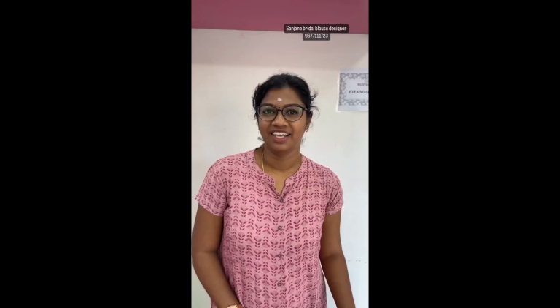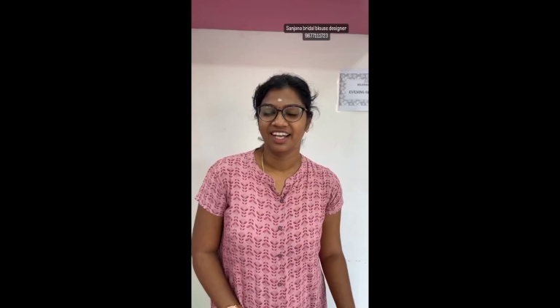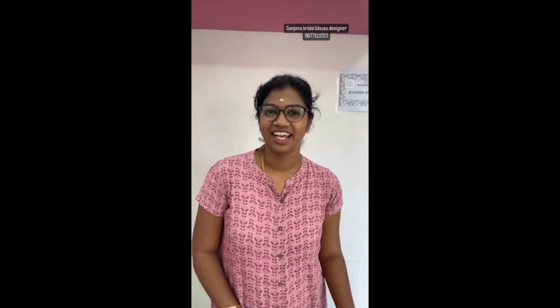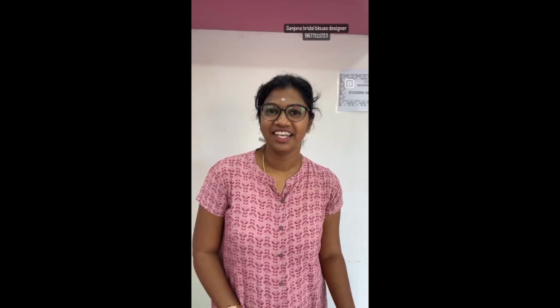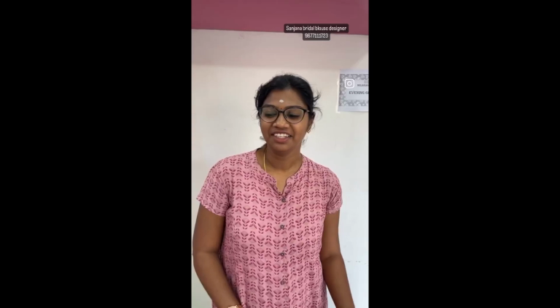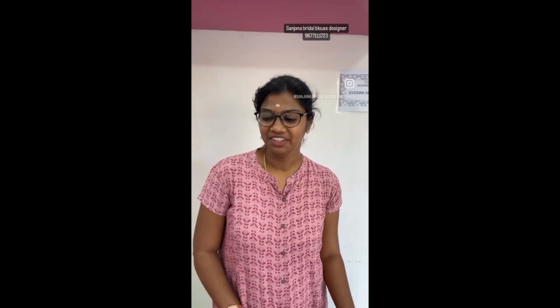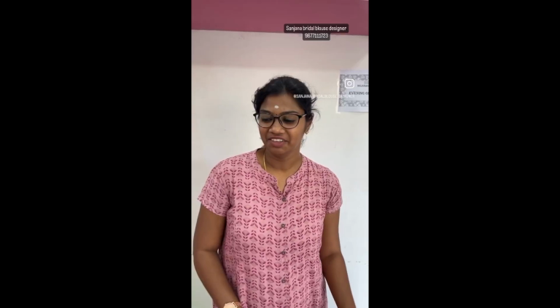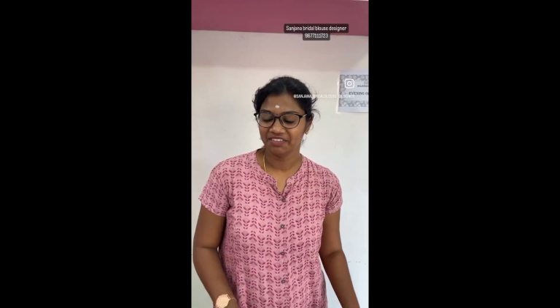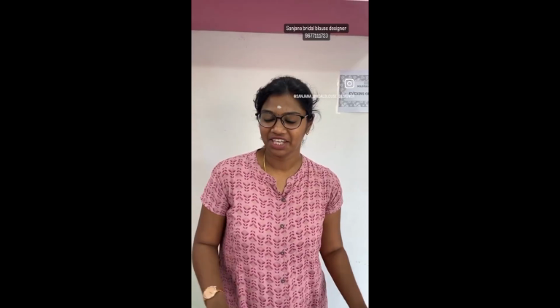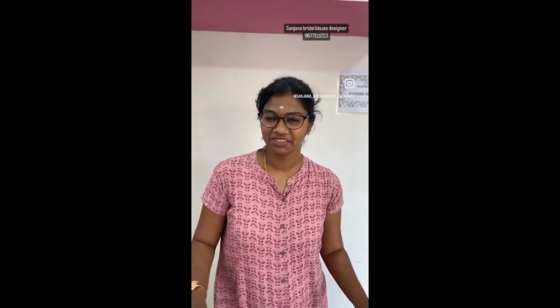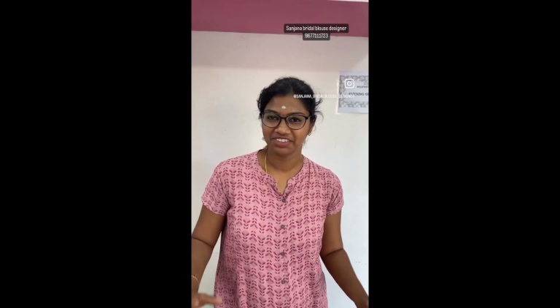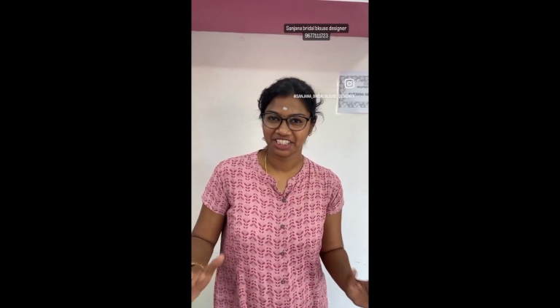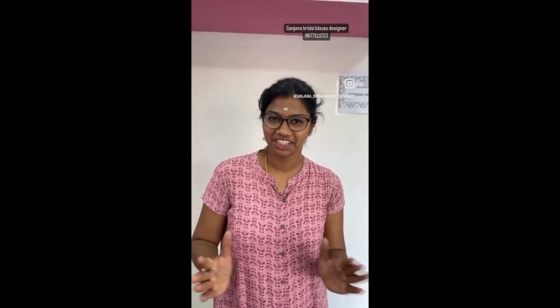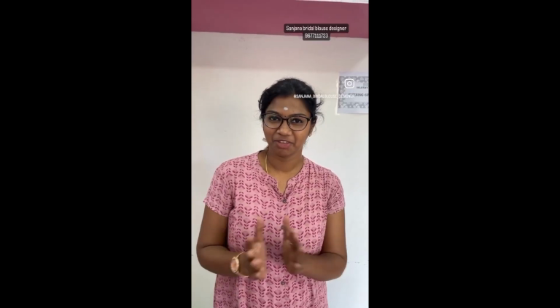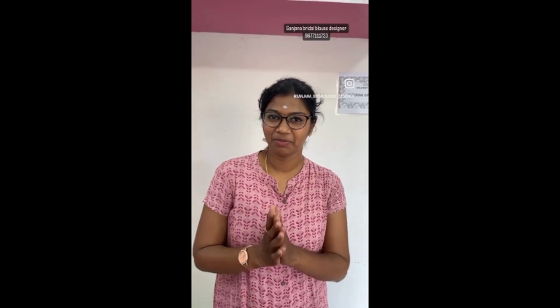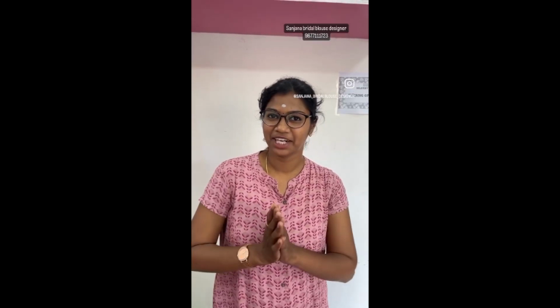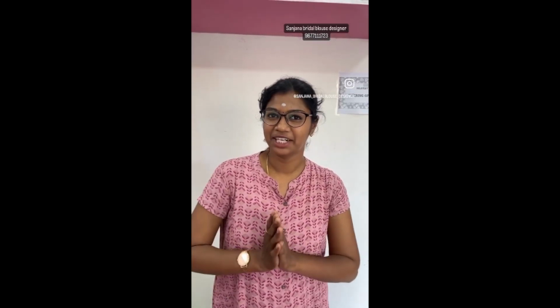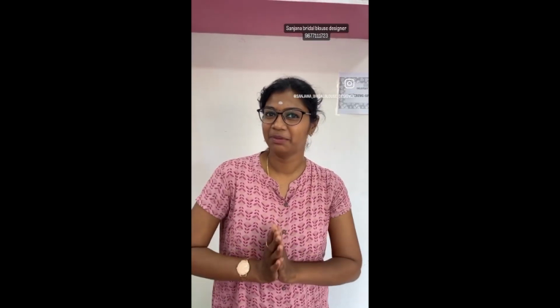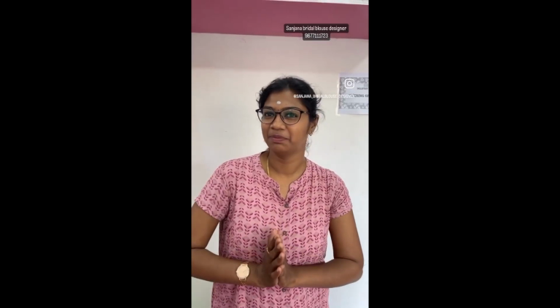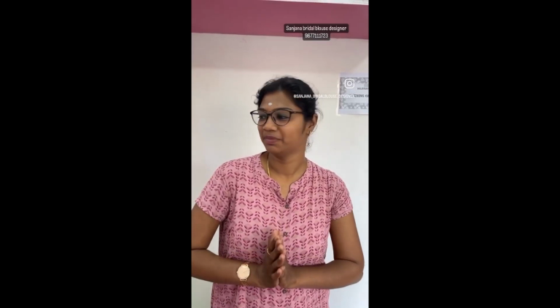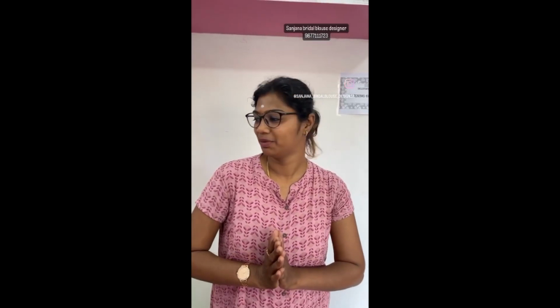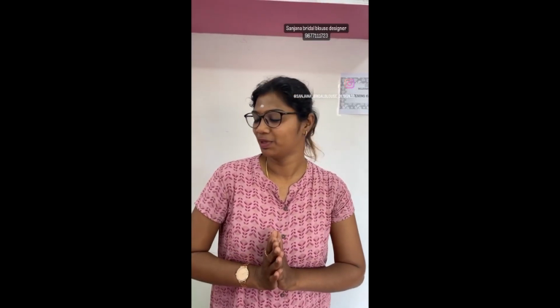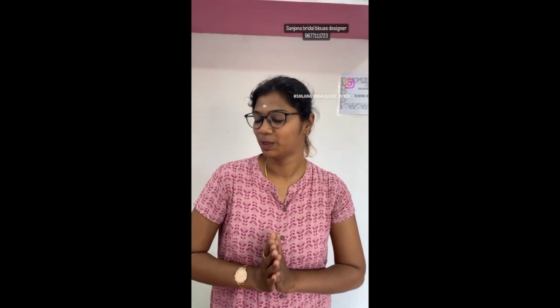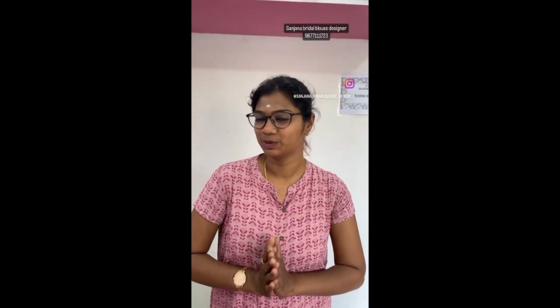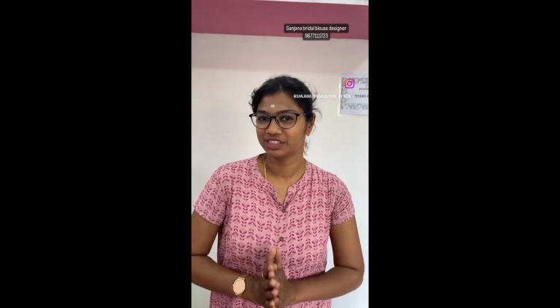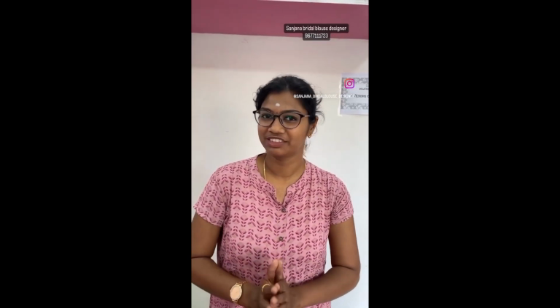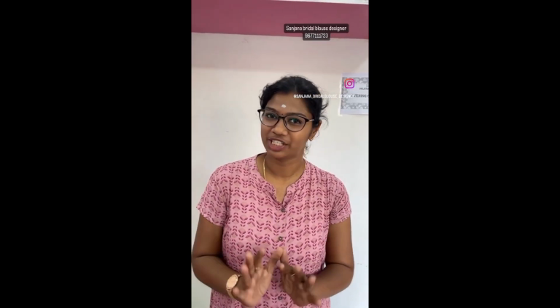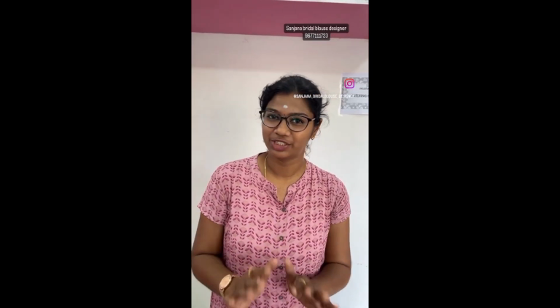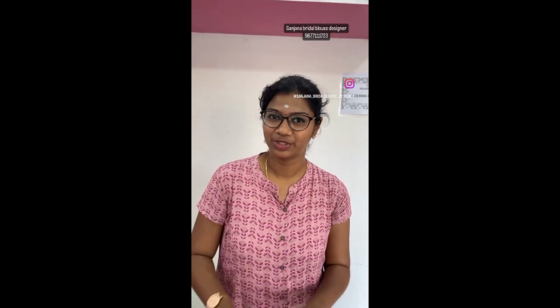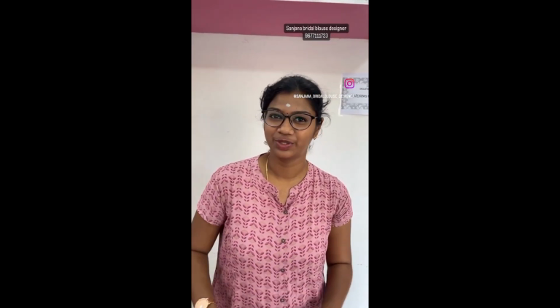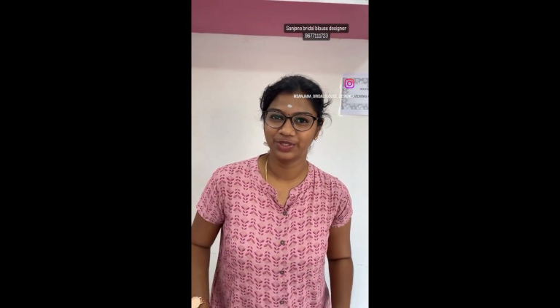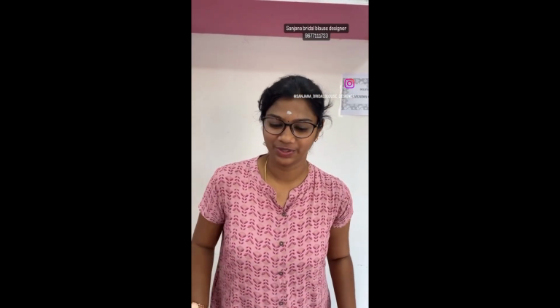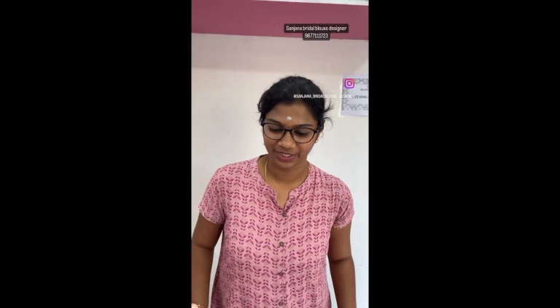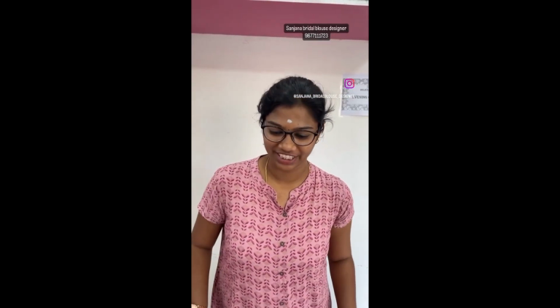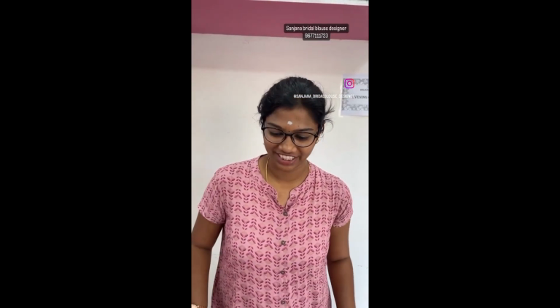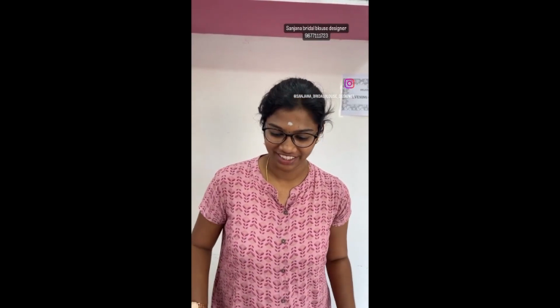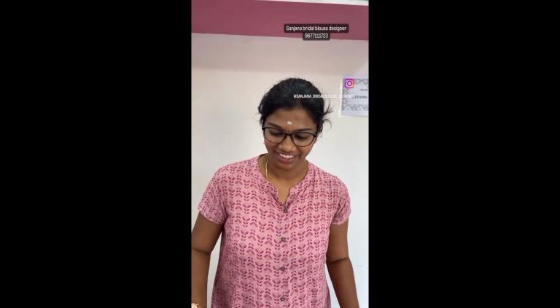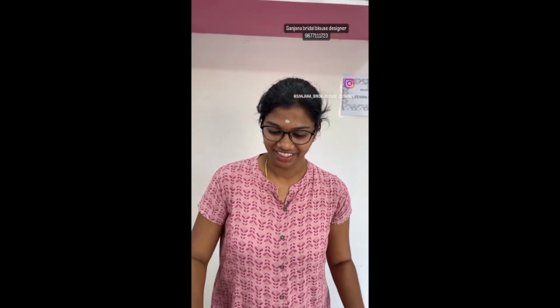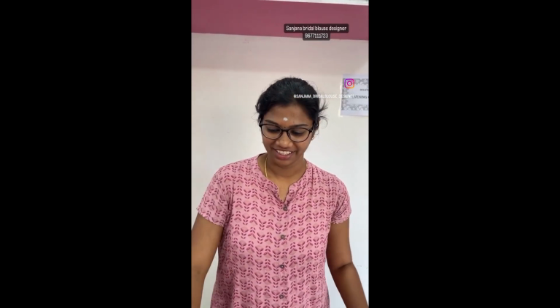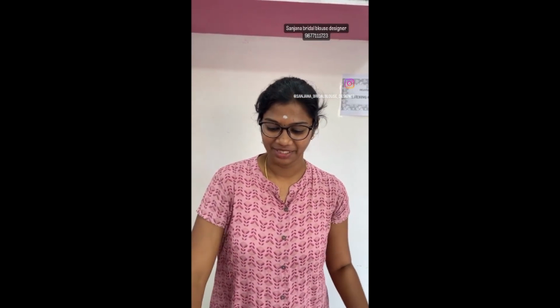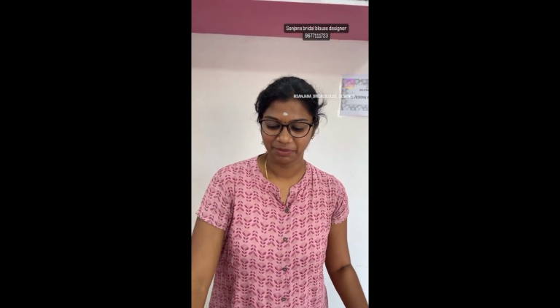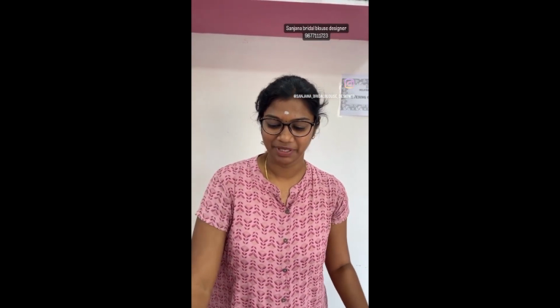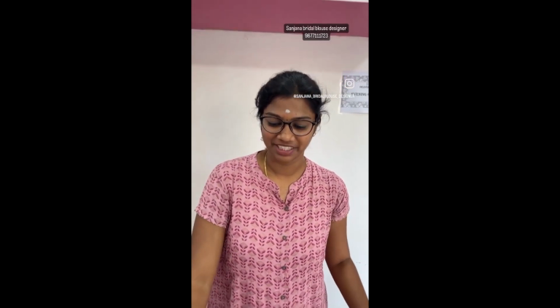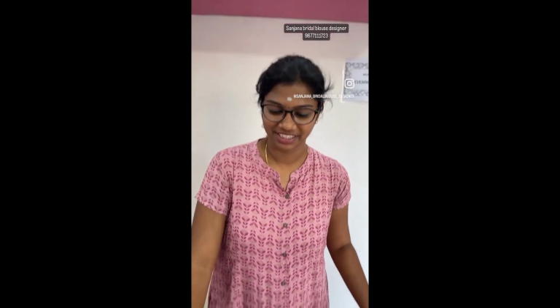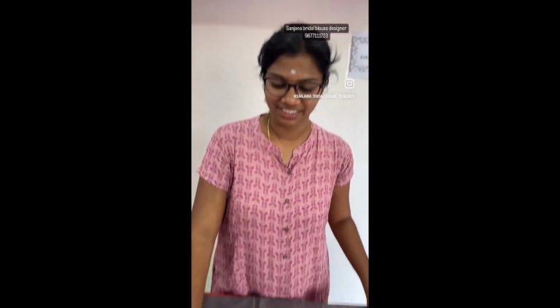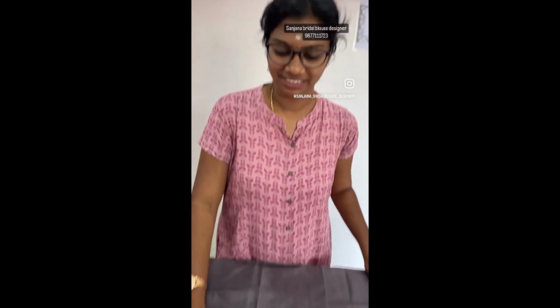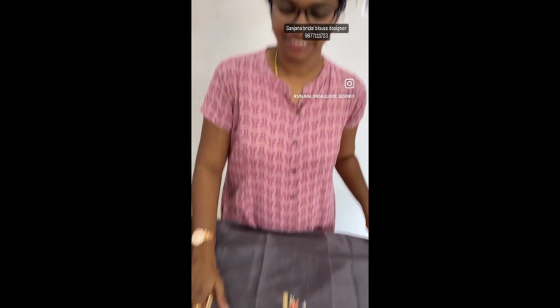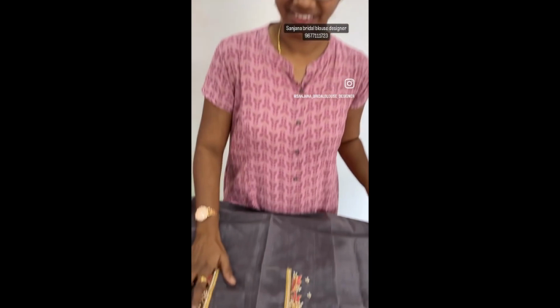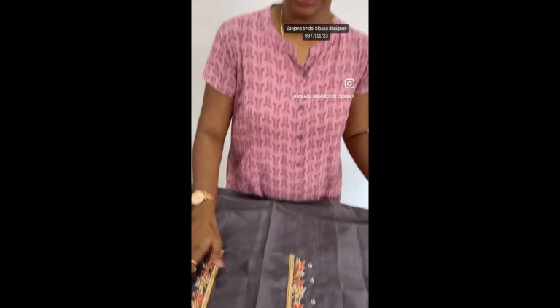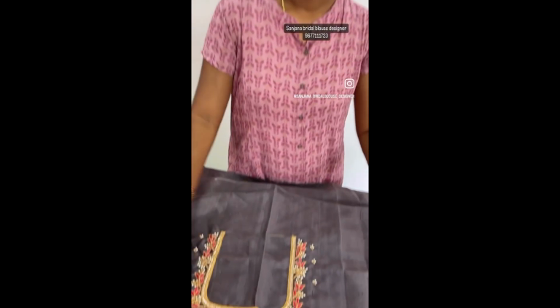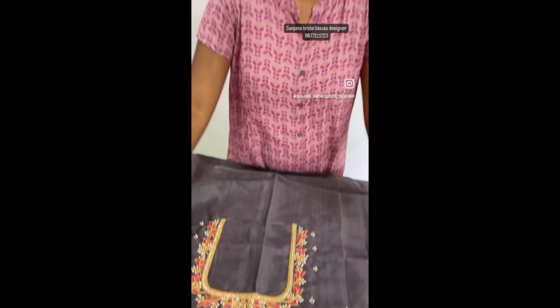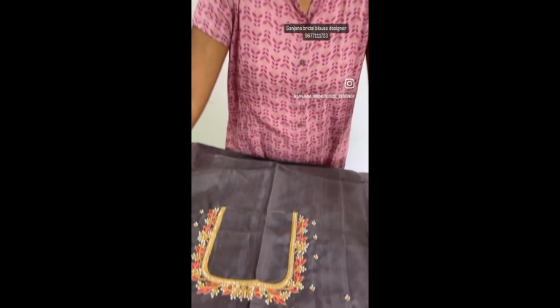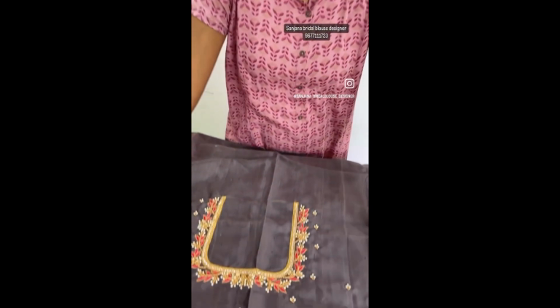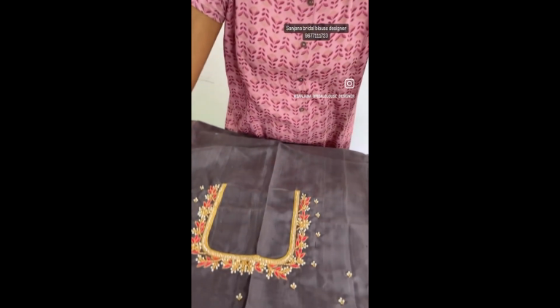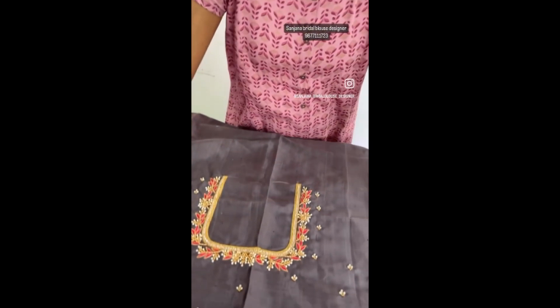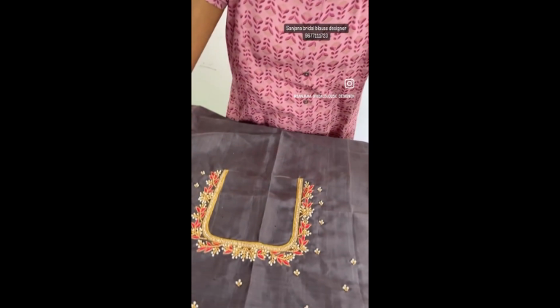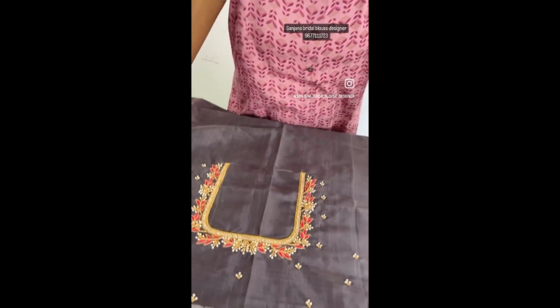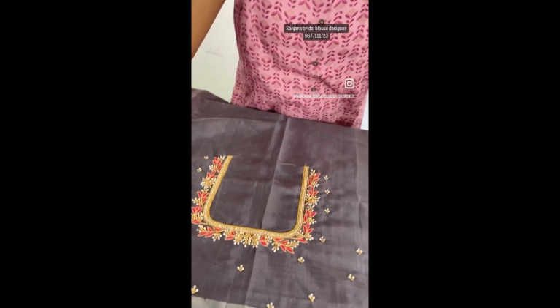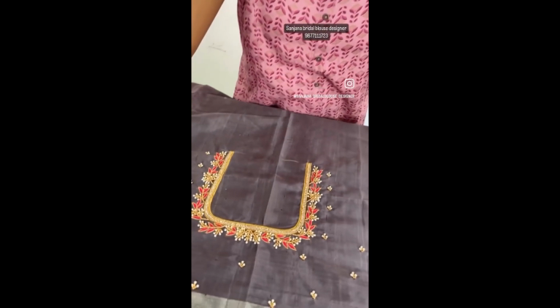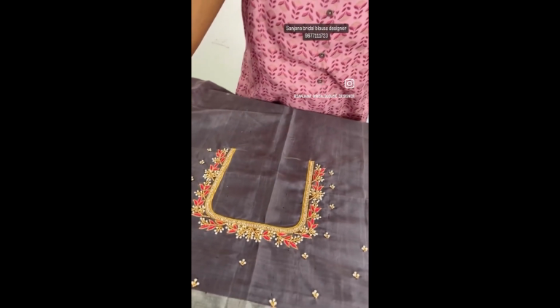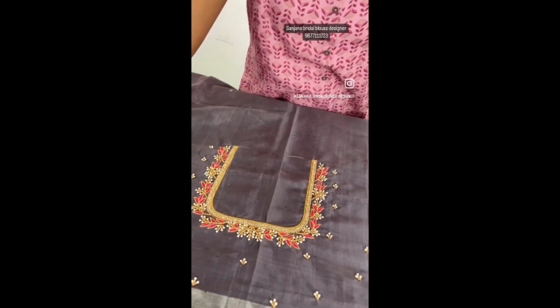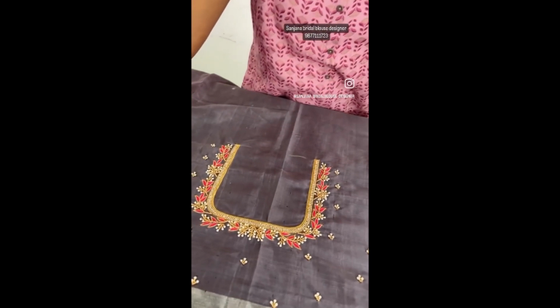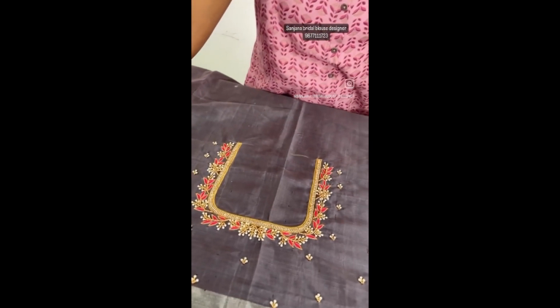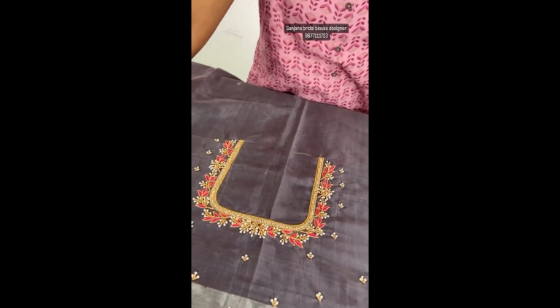Hi, we have a set of bridal blouses I will show you today. Look at this — this is the bride's mom blouse.